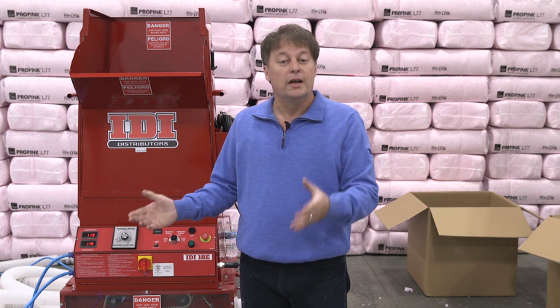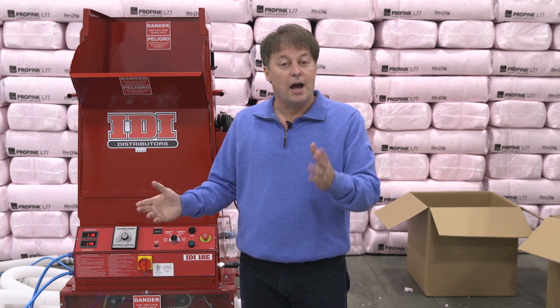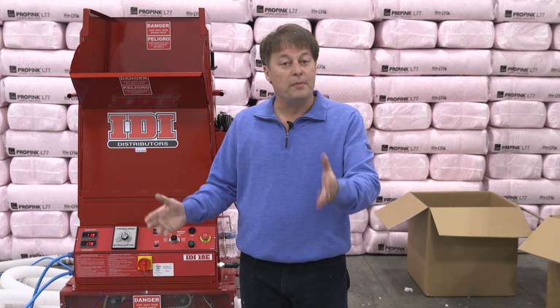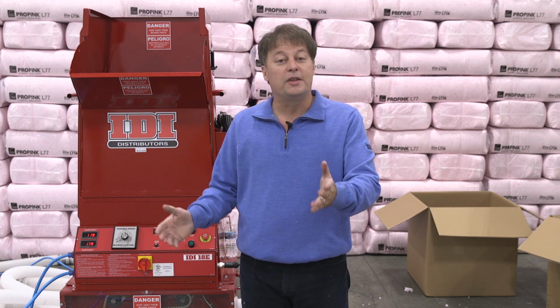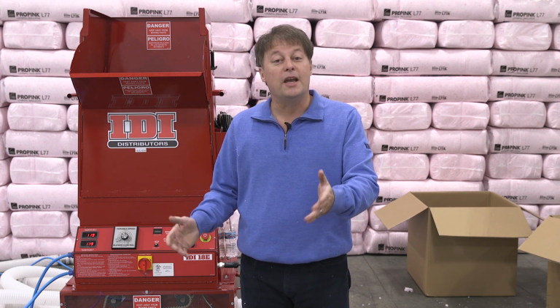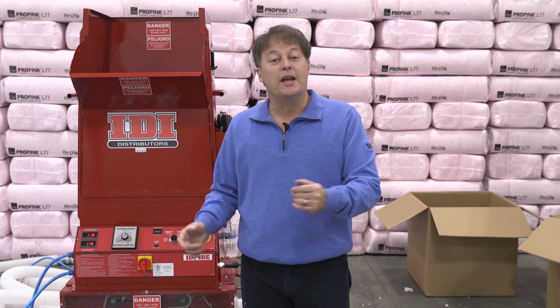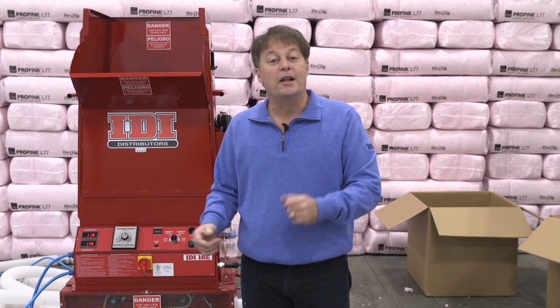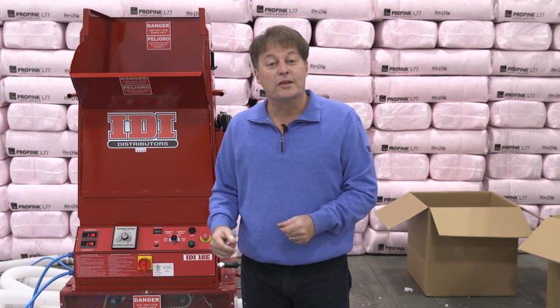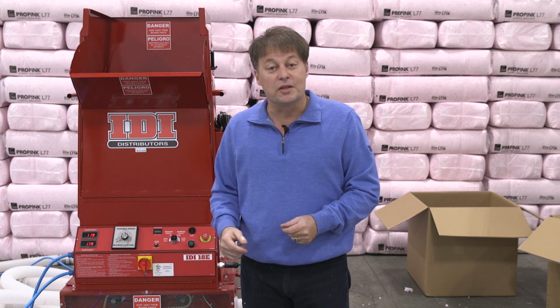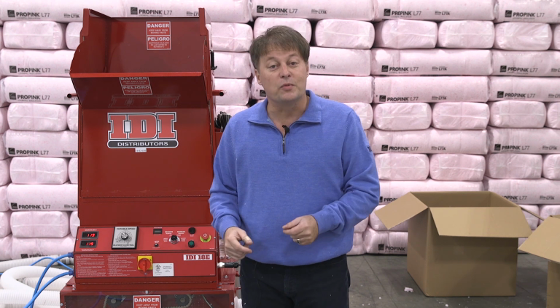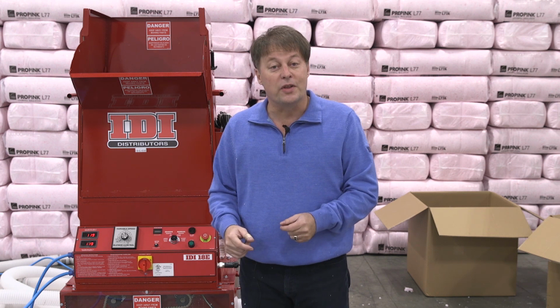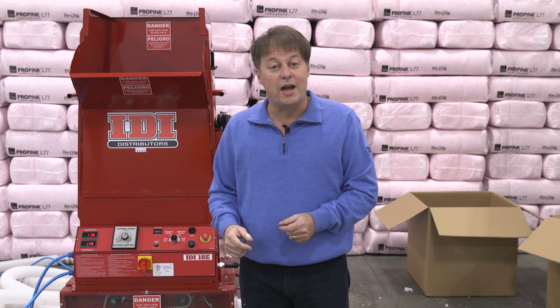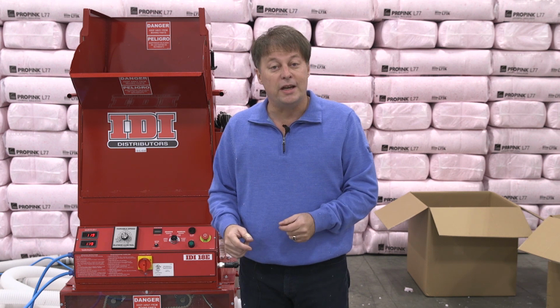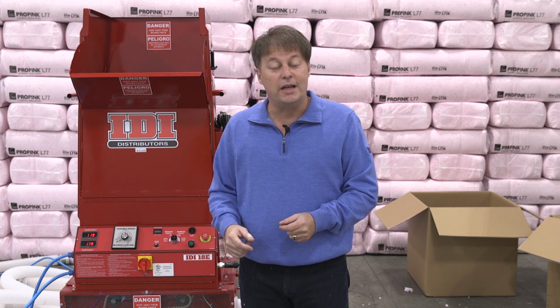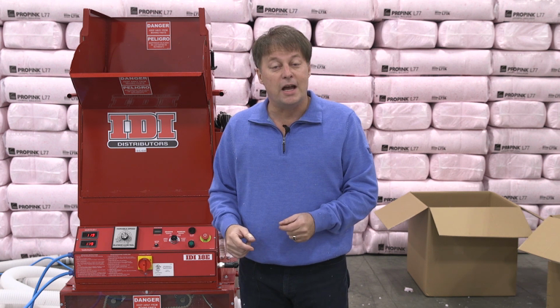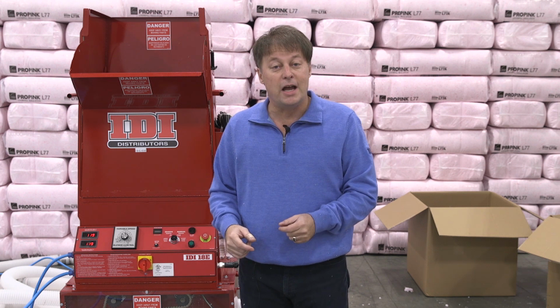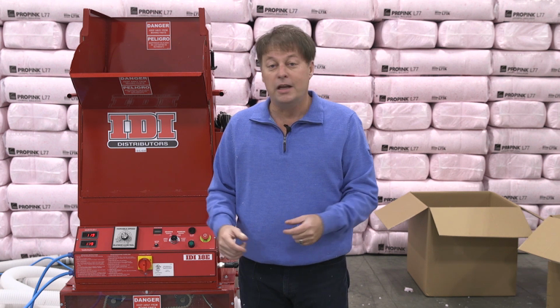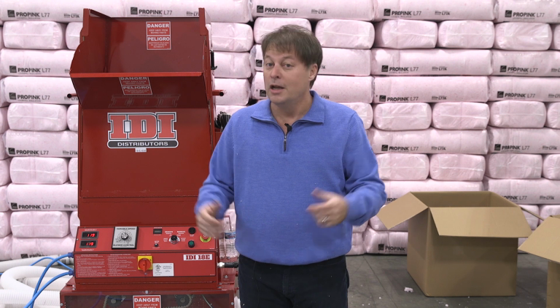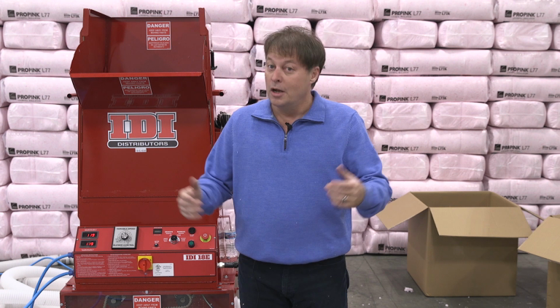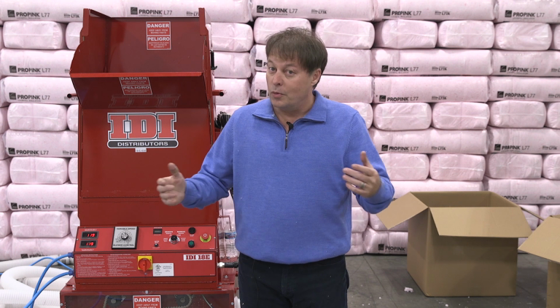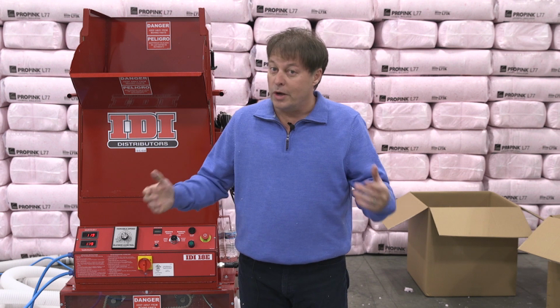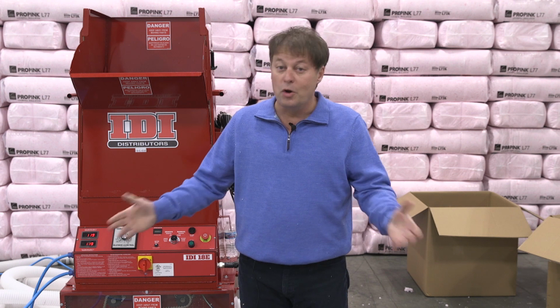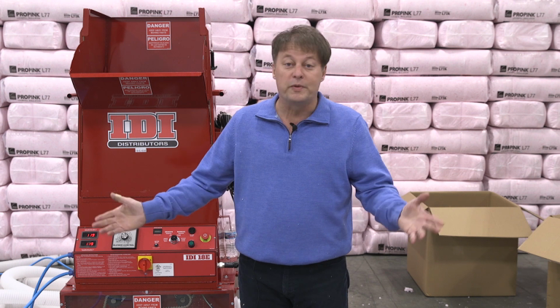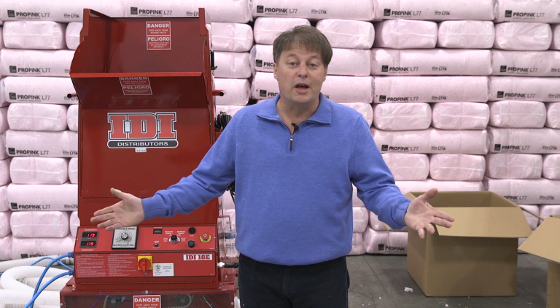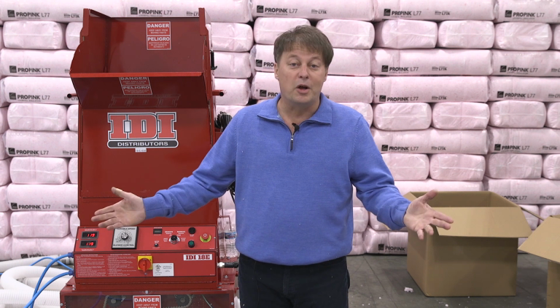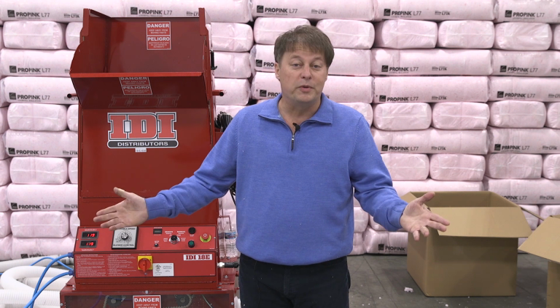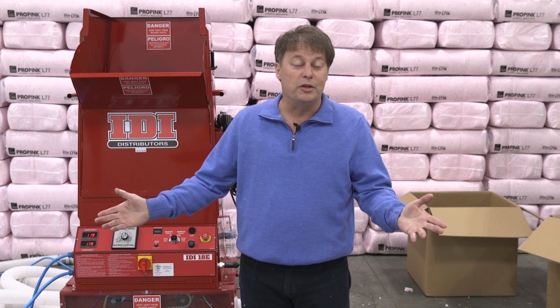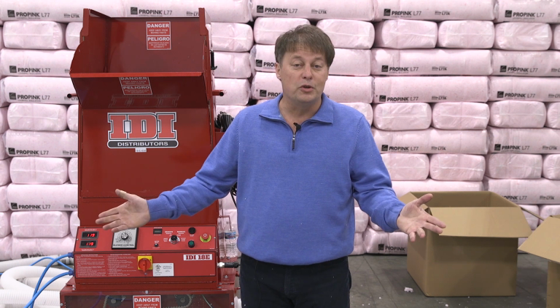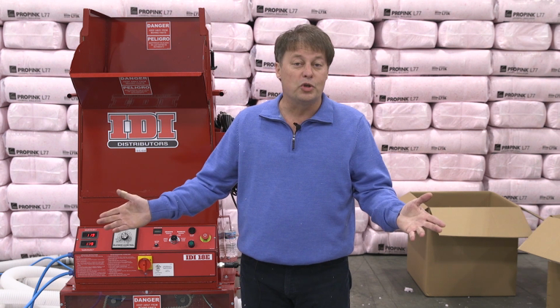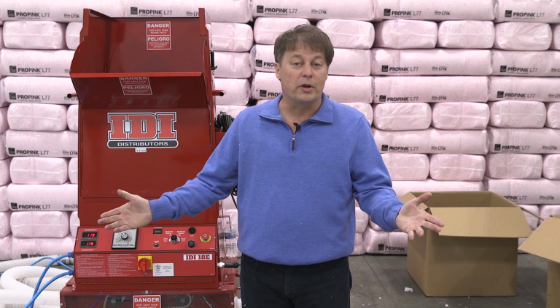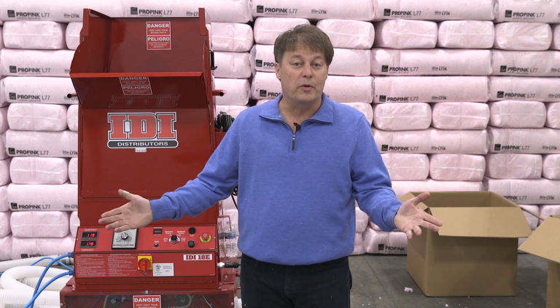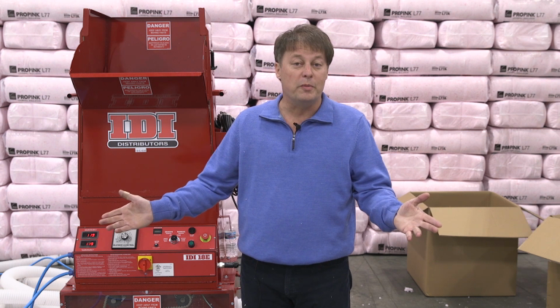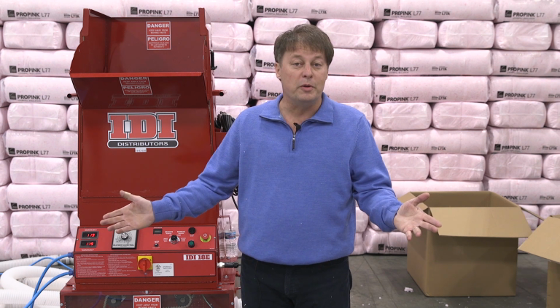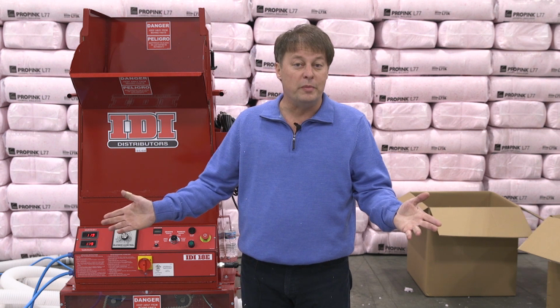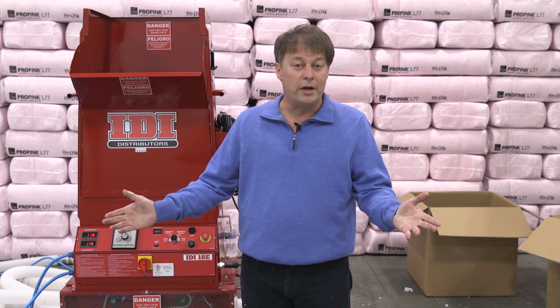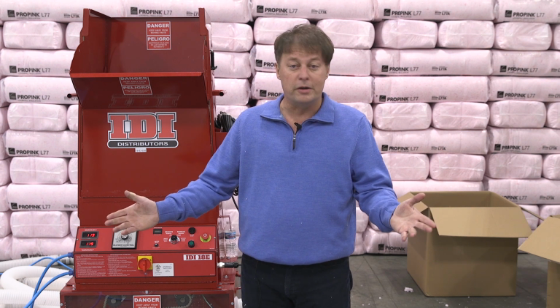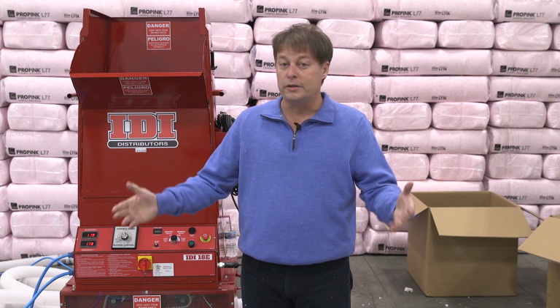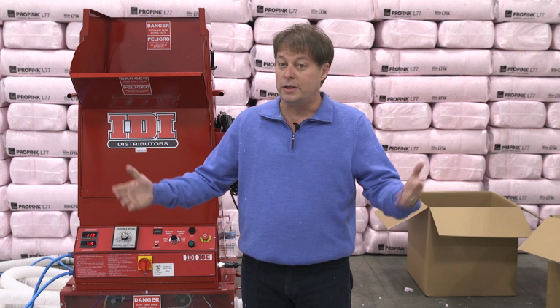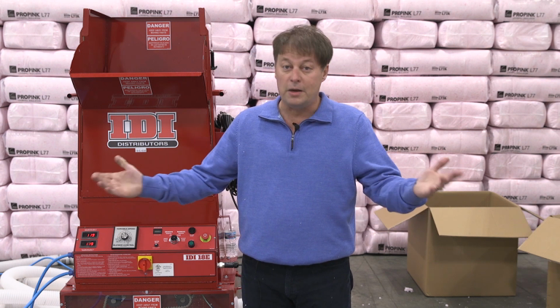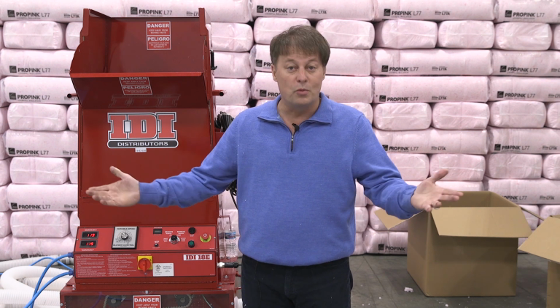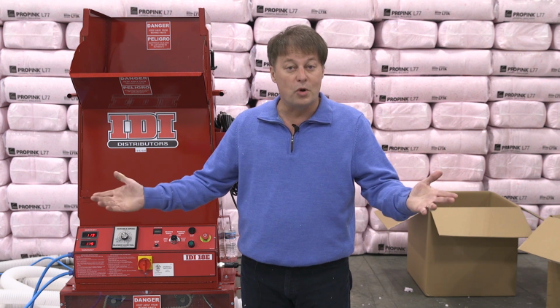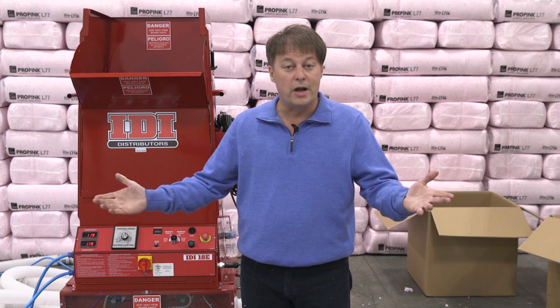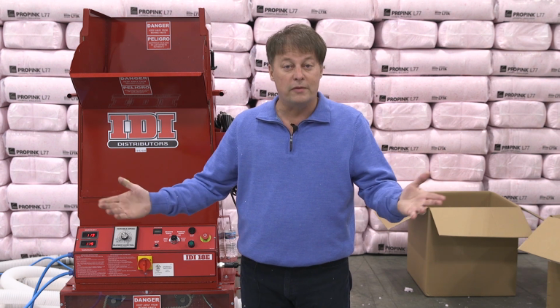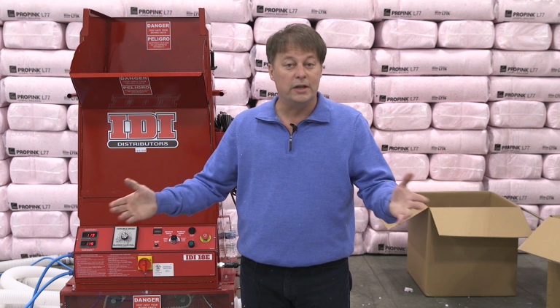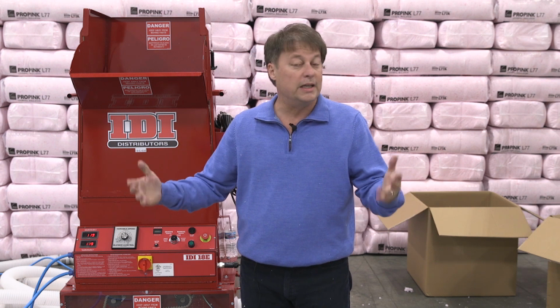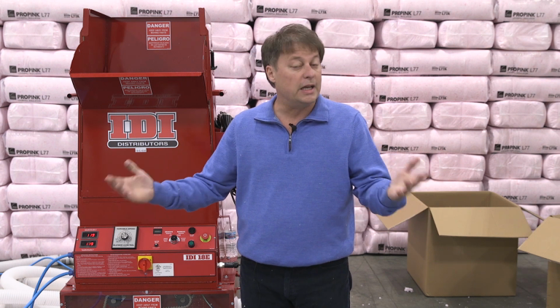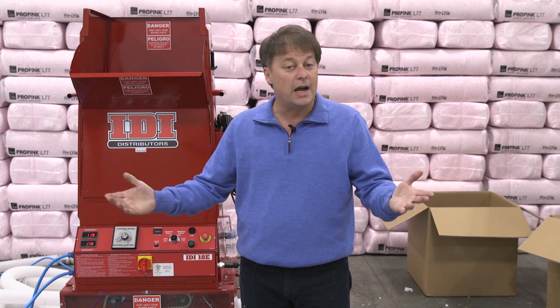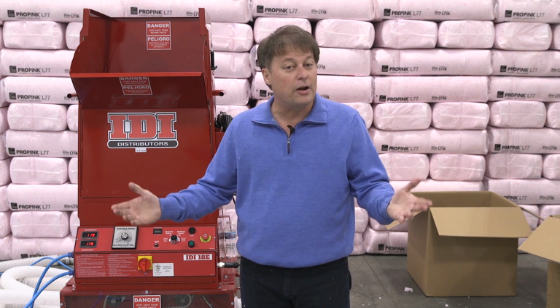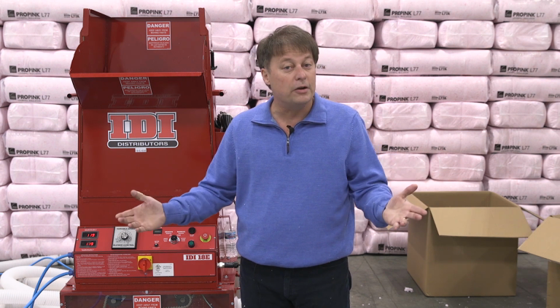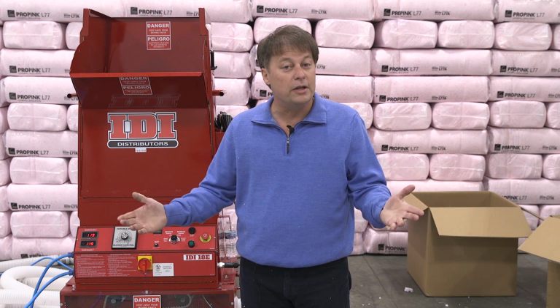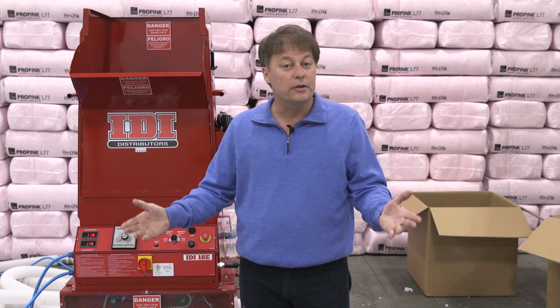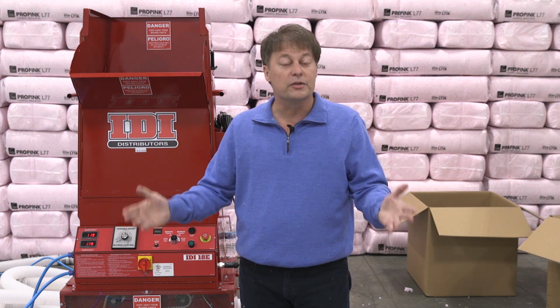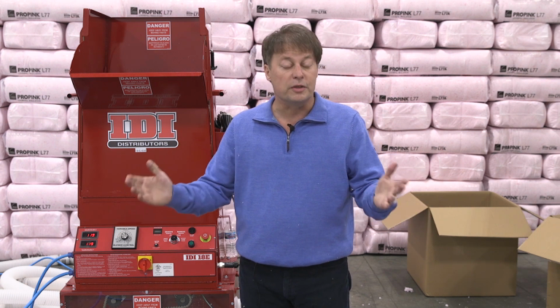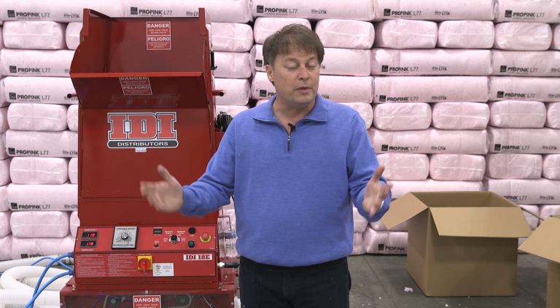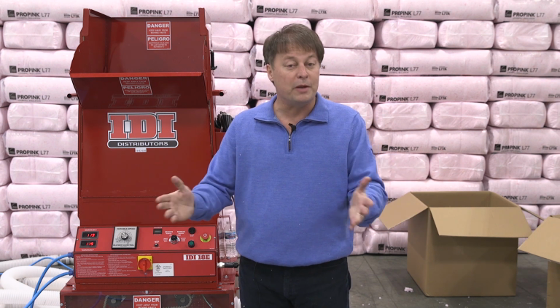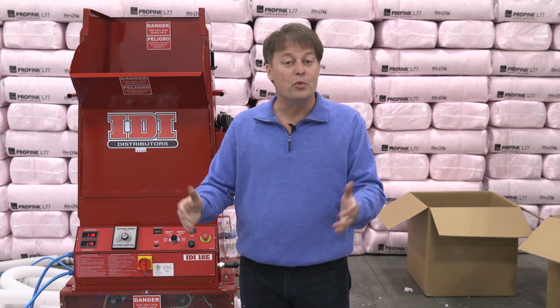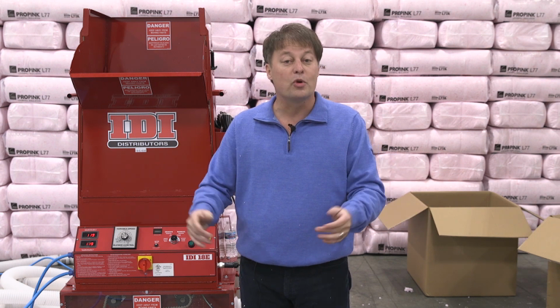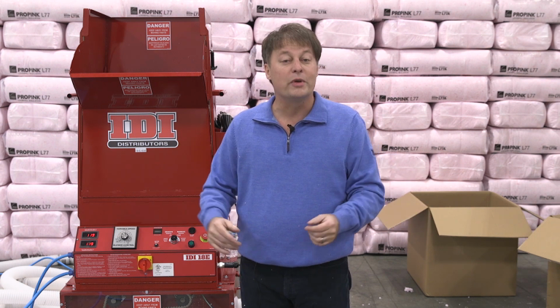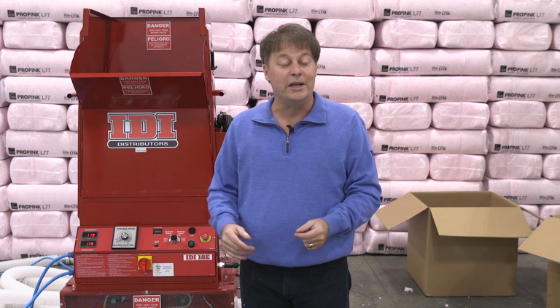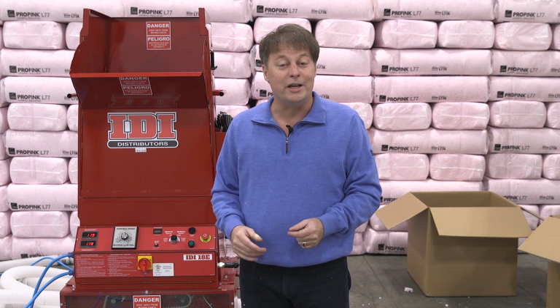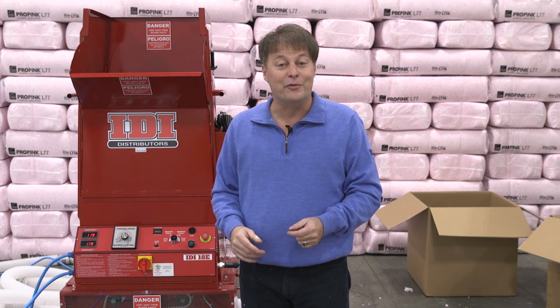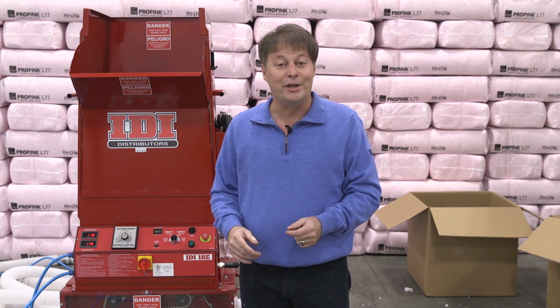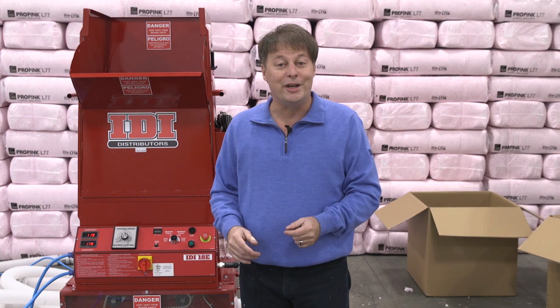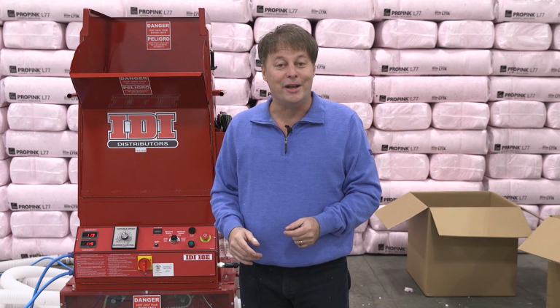I'm Ken Allison with IDI. We hope to help you use your equipment better, get more out of it, get higher yields, and make more money every day.